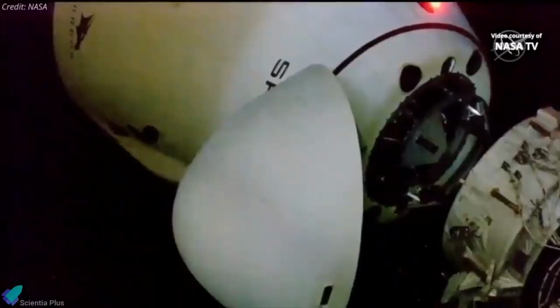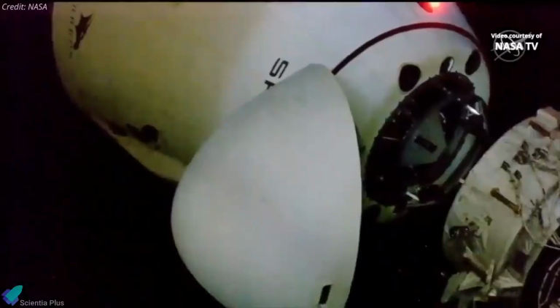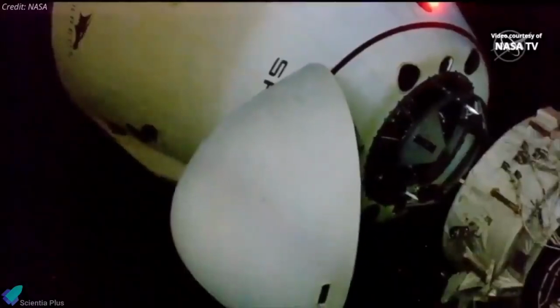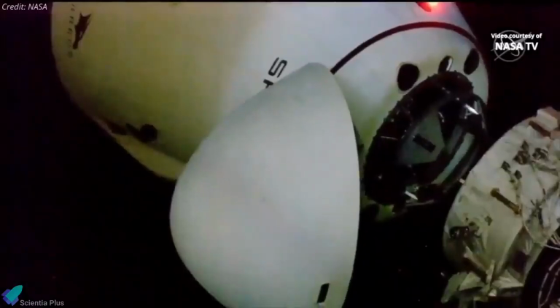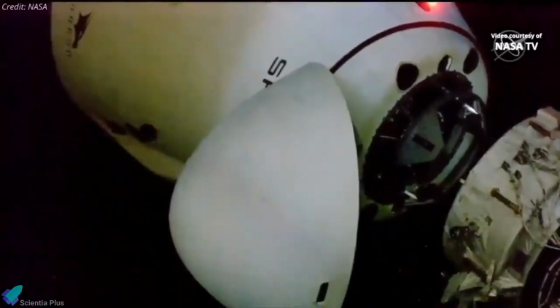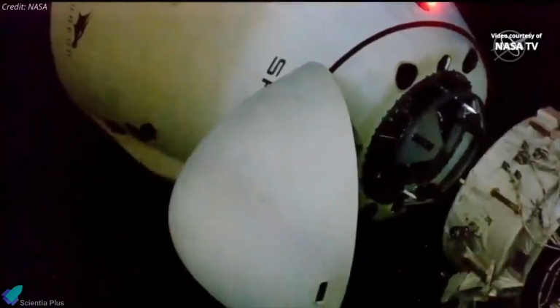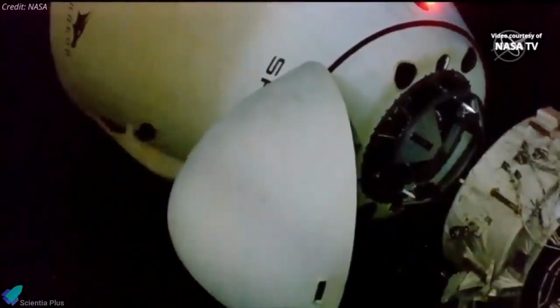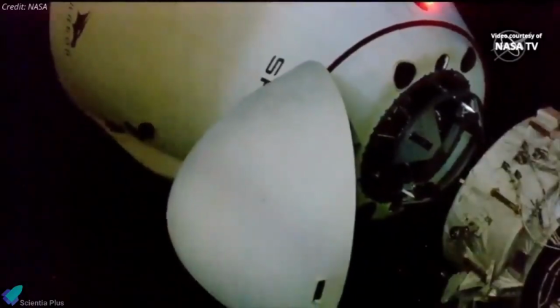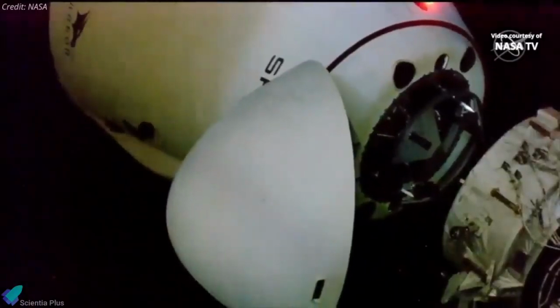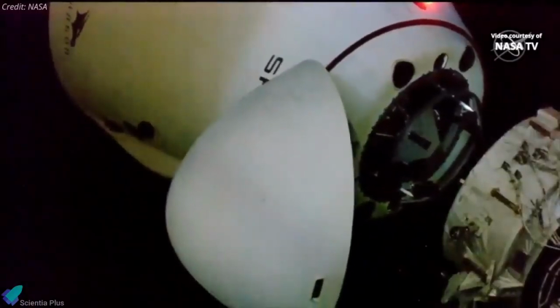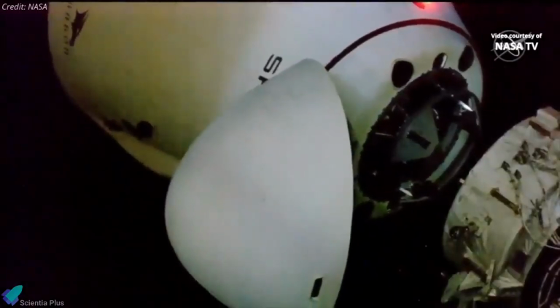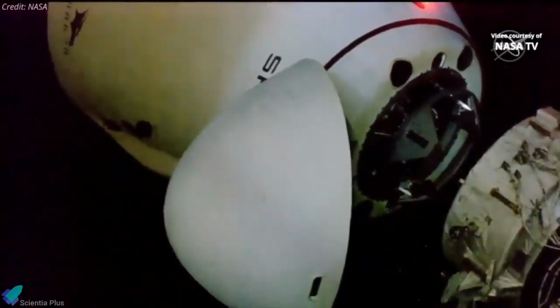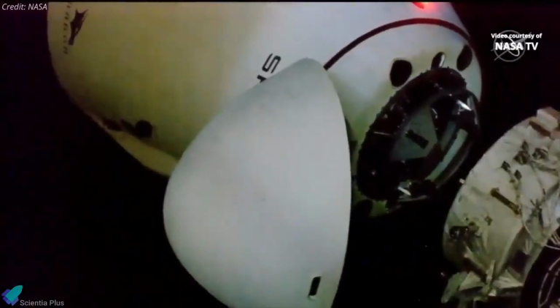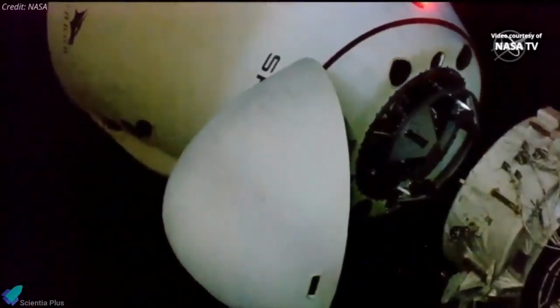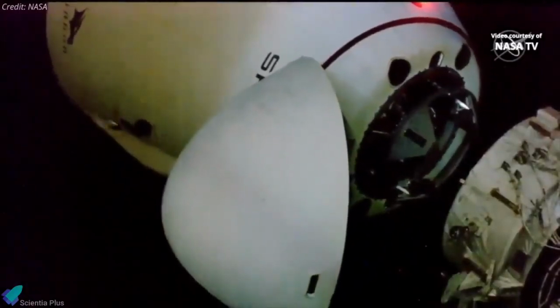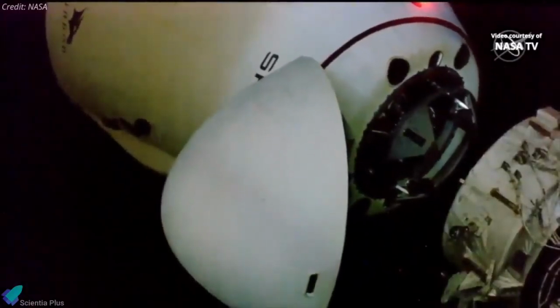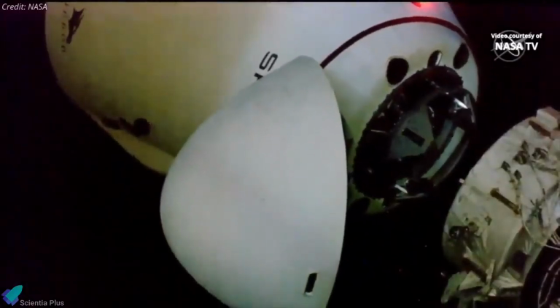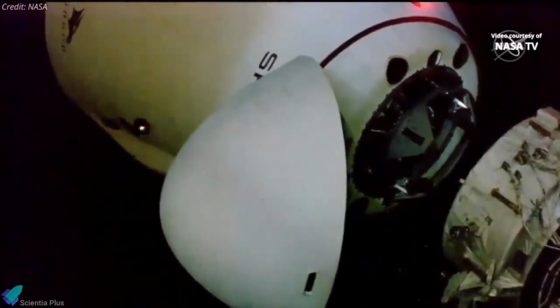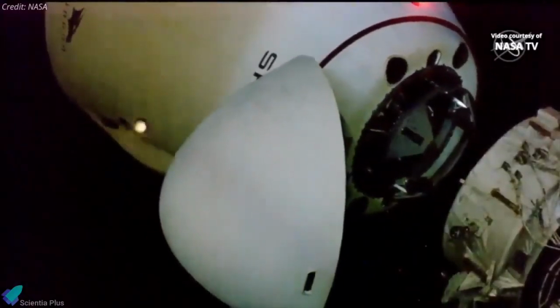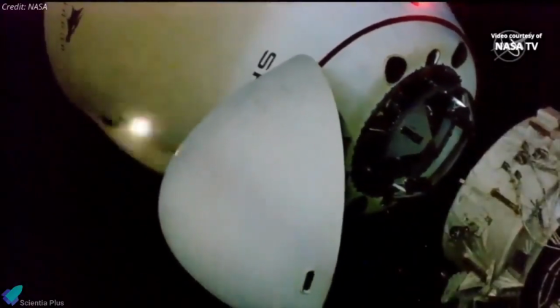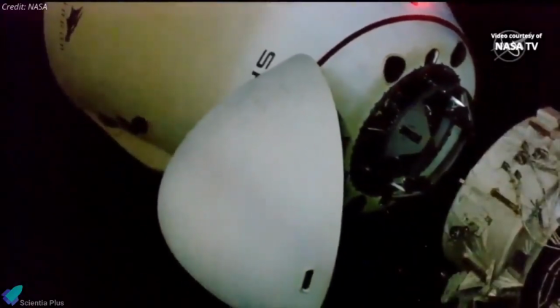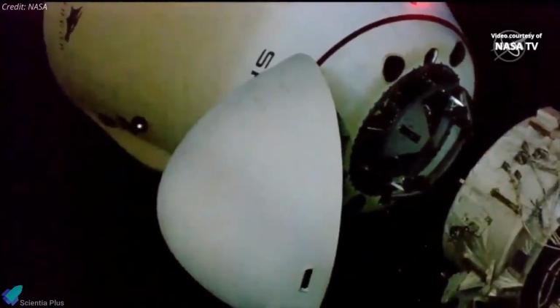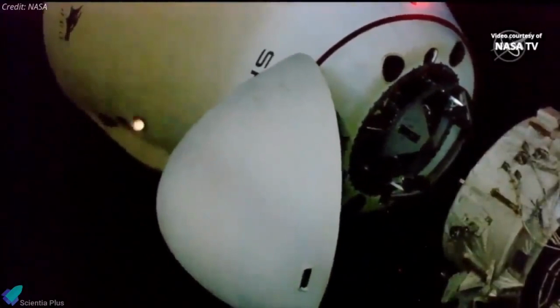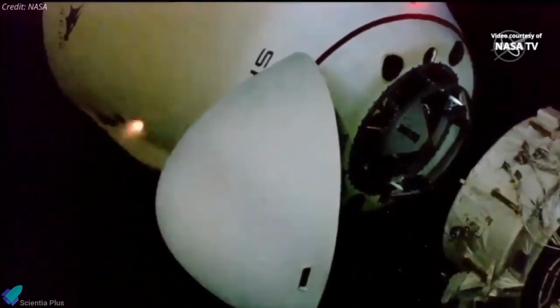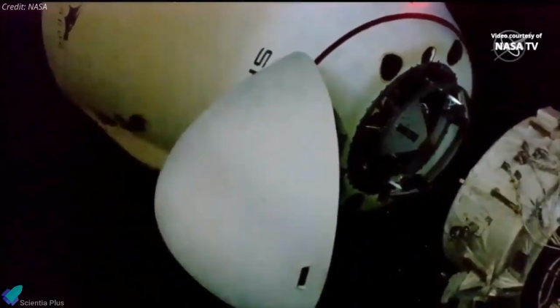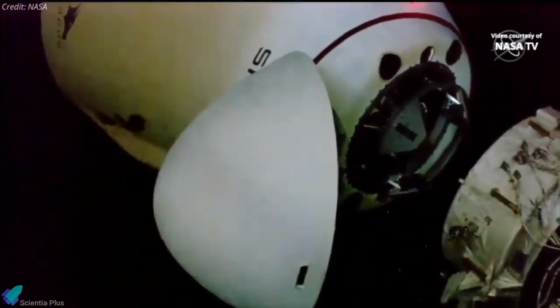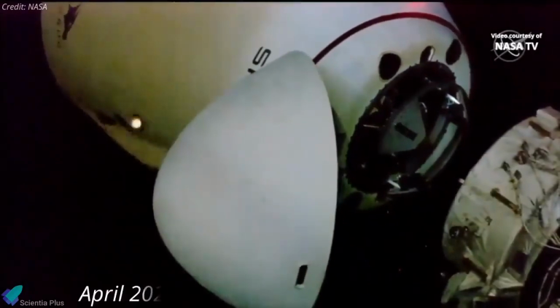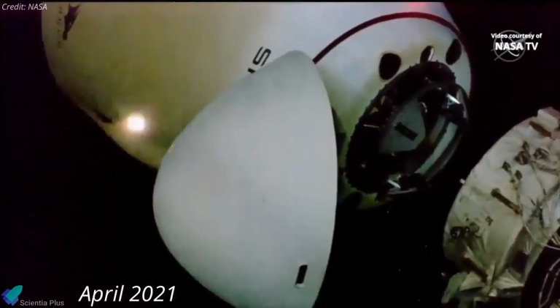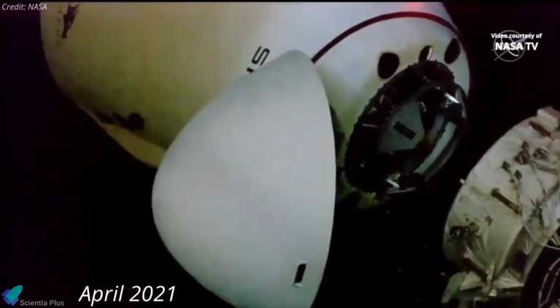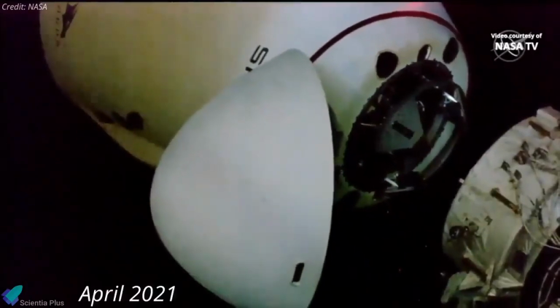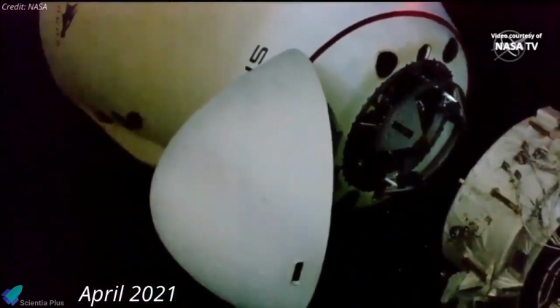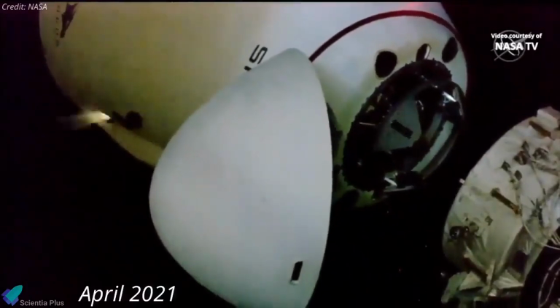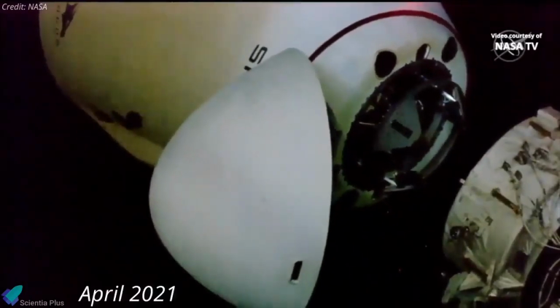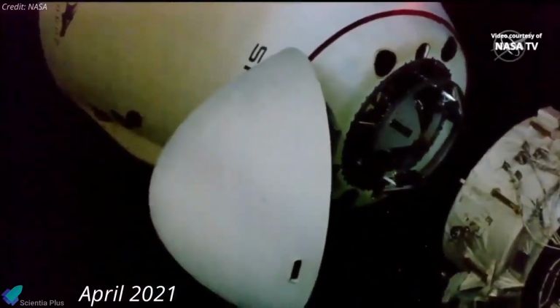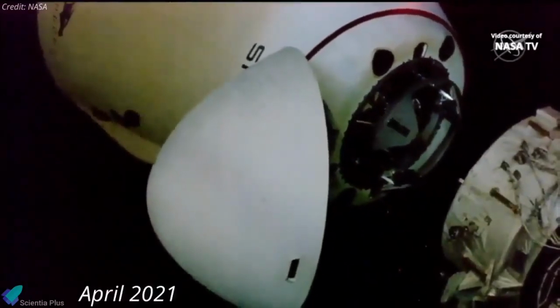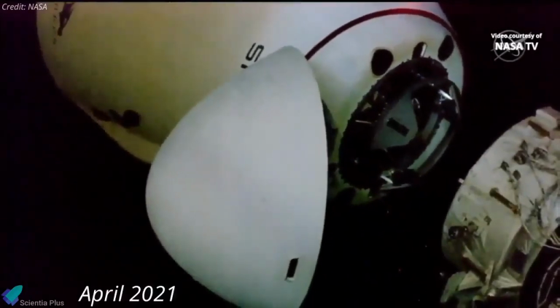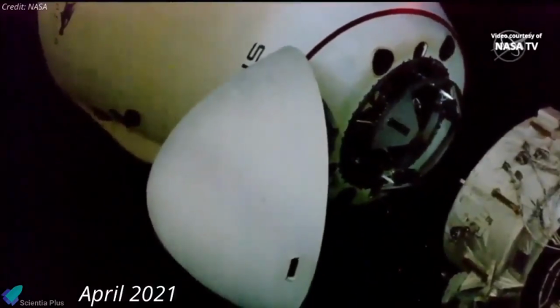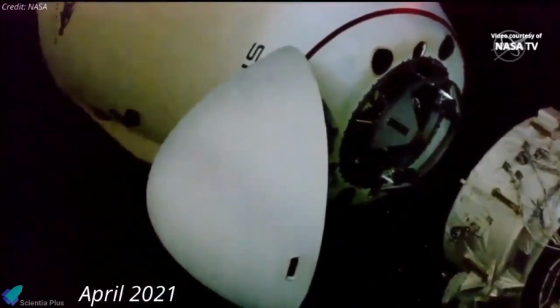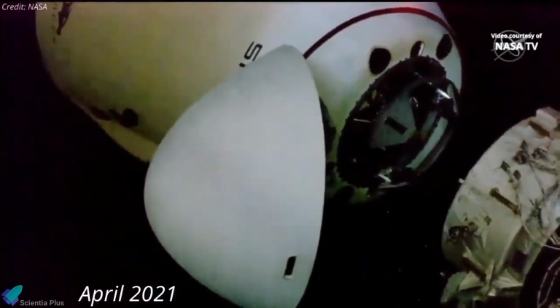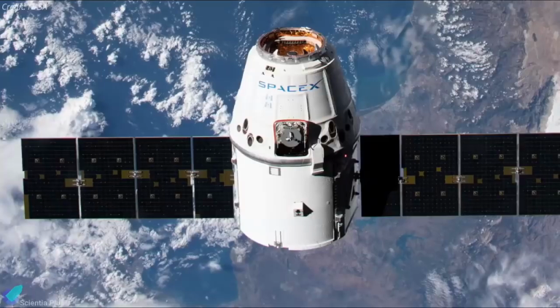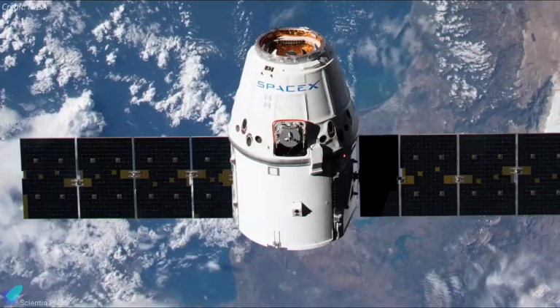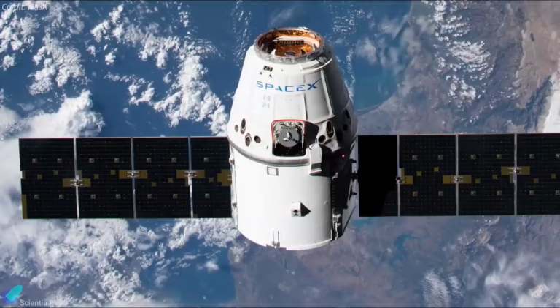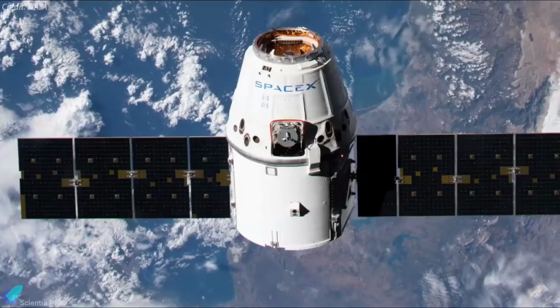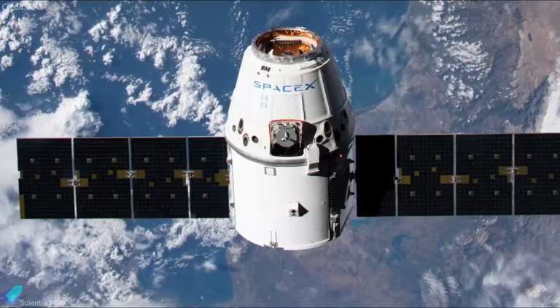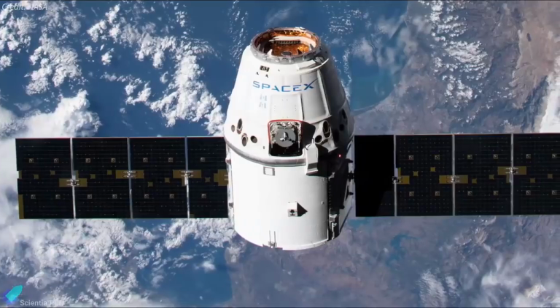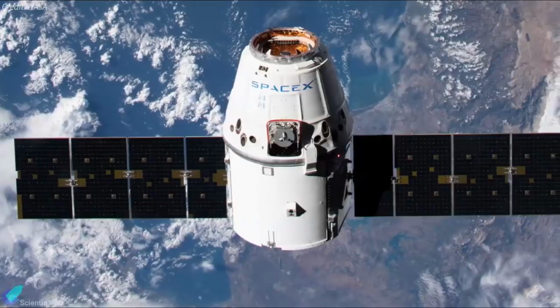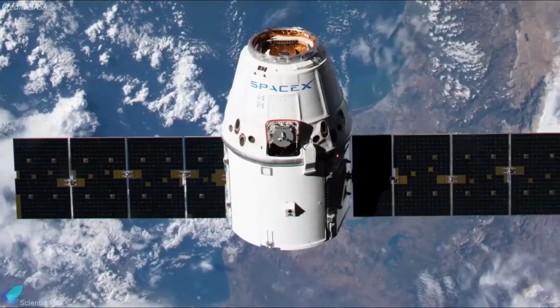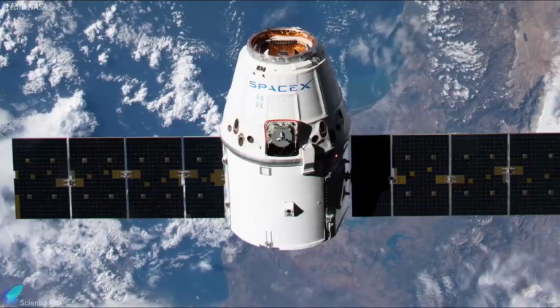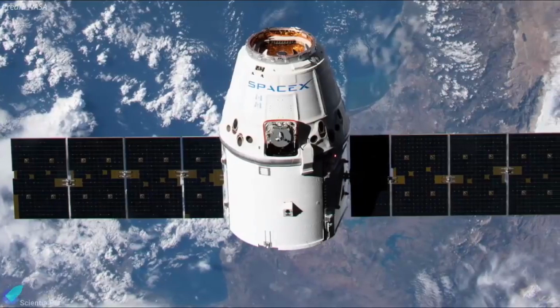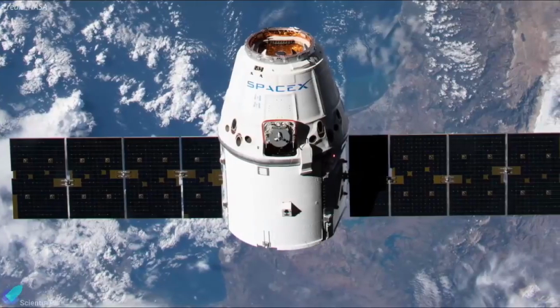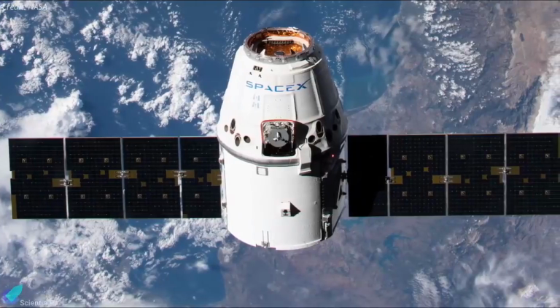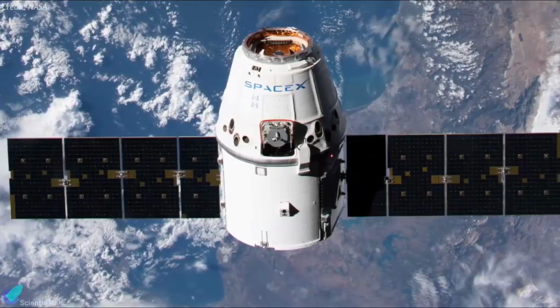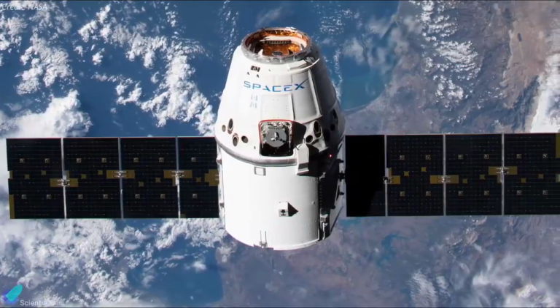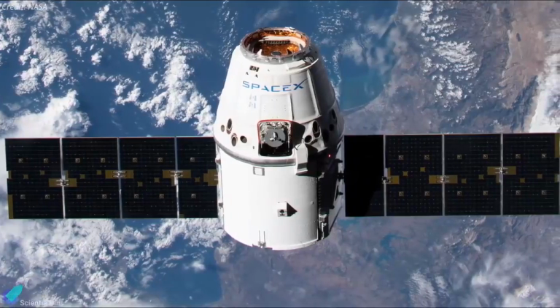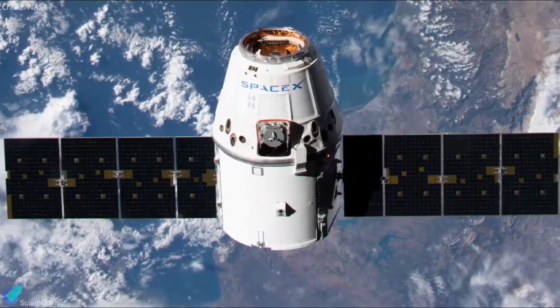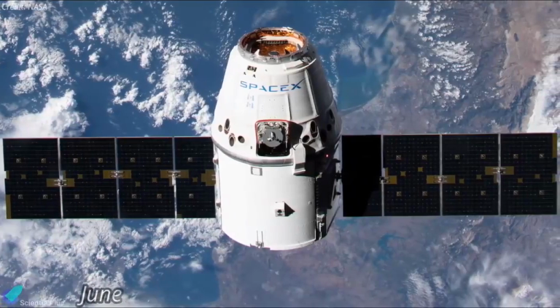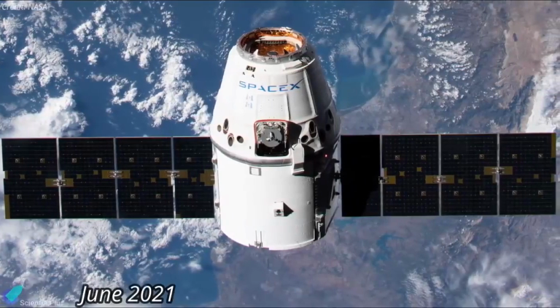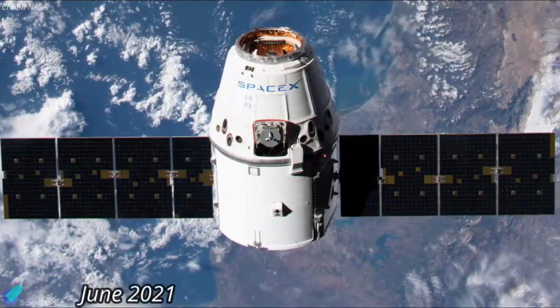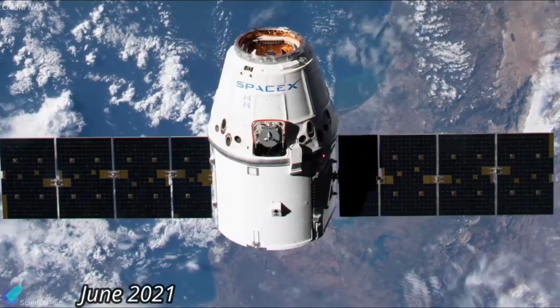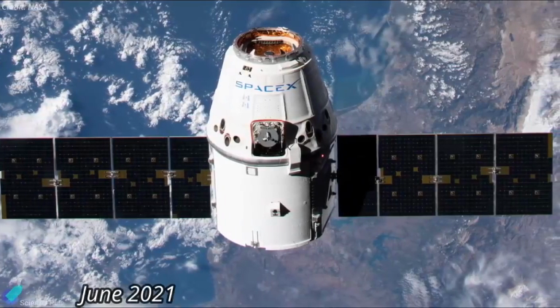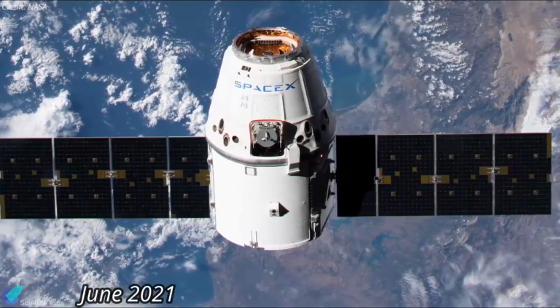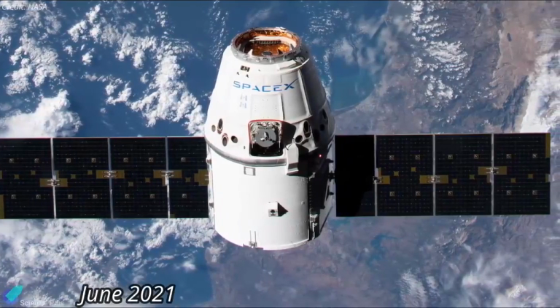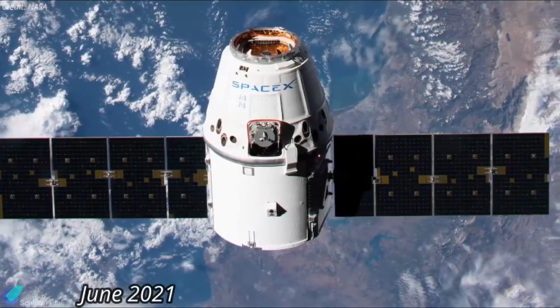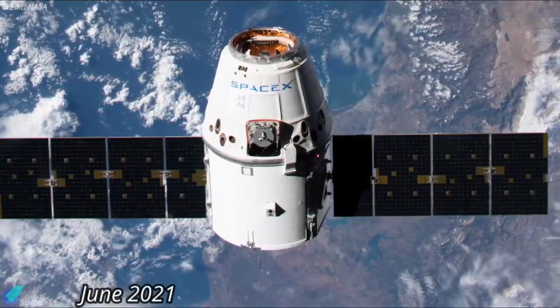This in turn will free up the Zenith port after Resilience returns to Earth in late April for the next cargo Dragon mission, scheduled for June.